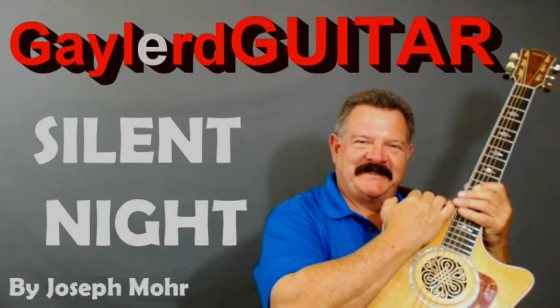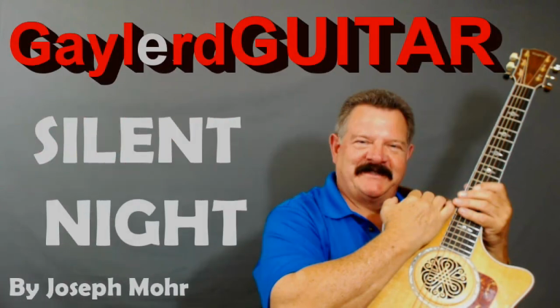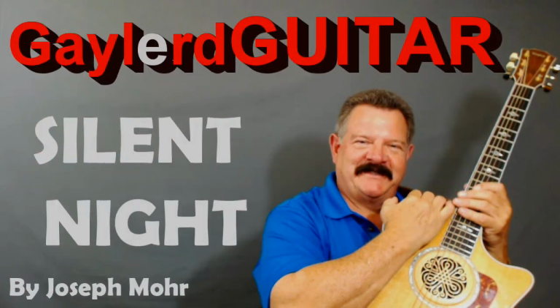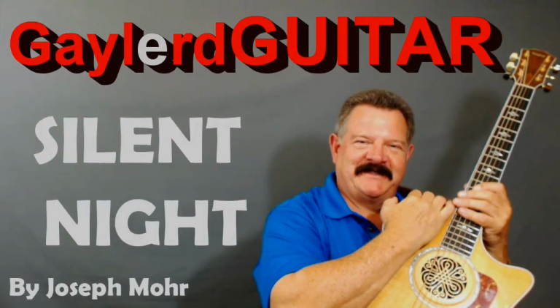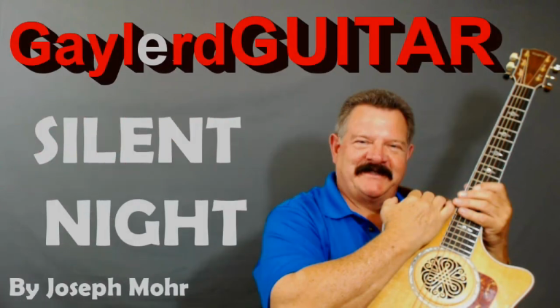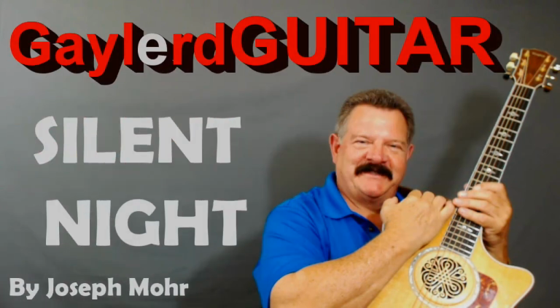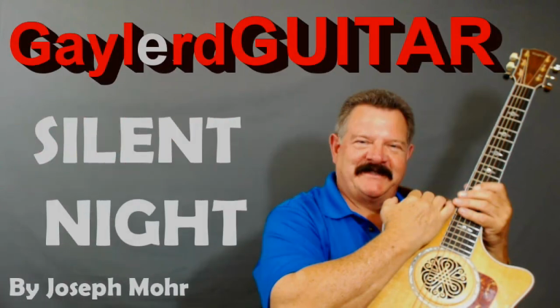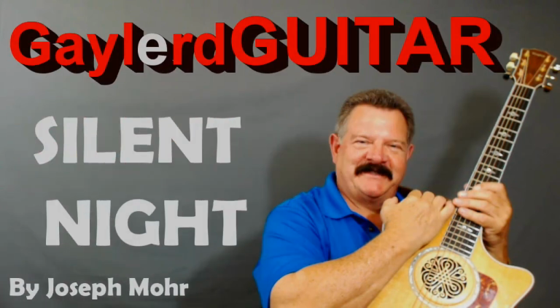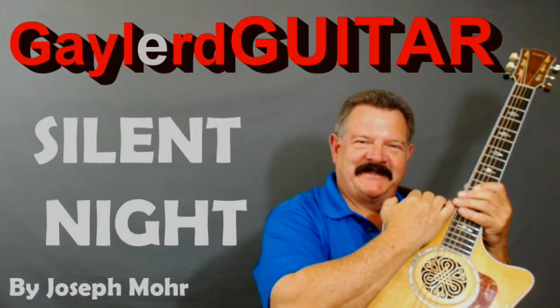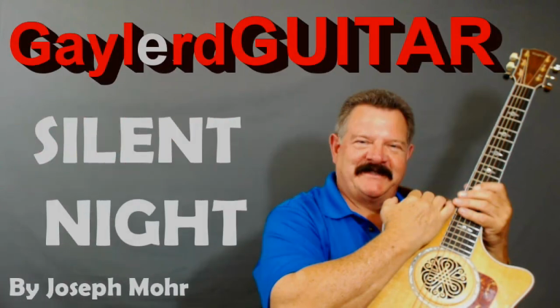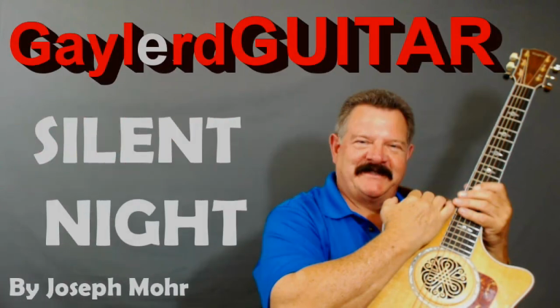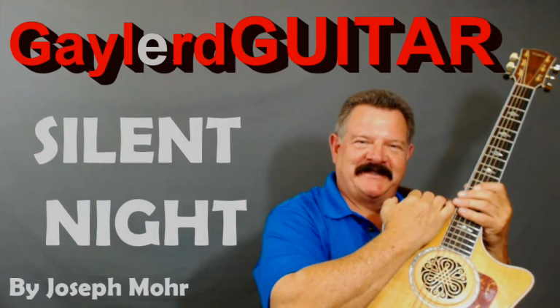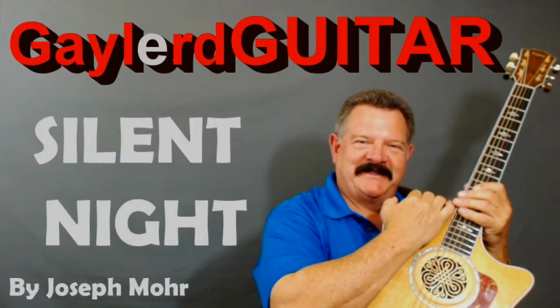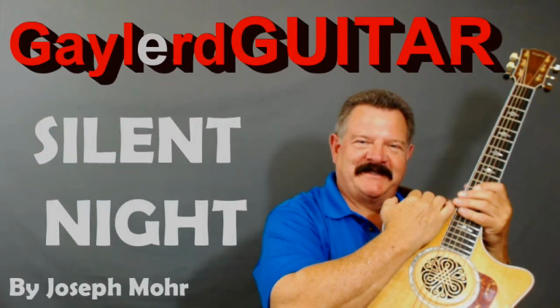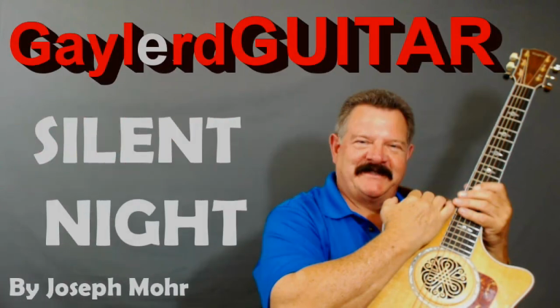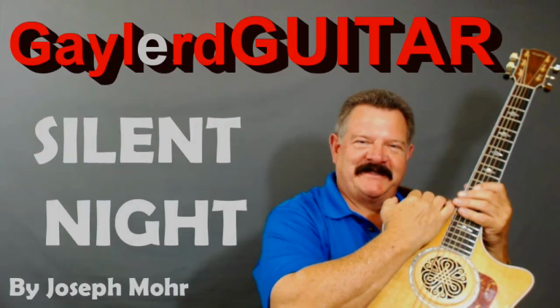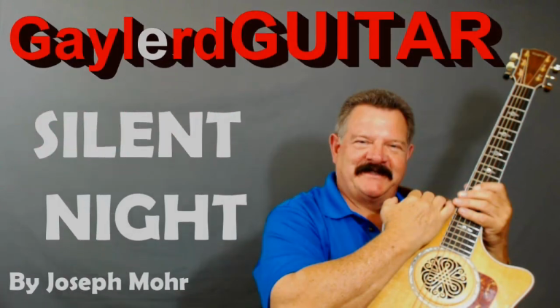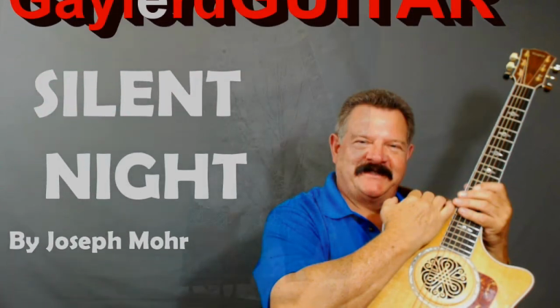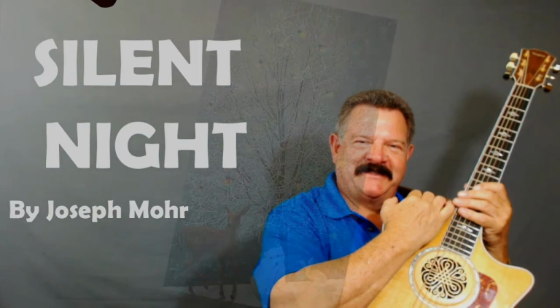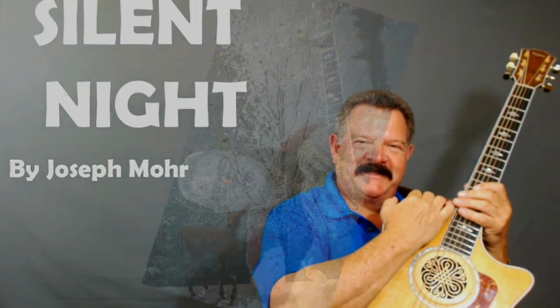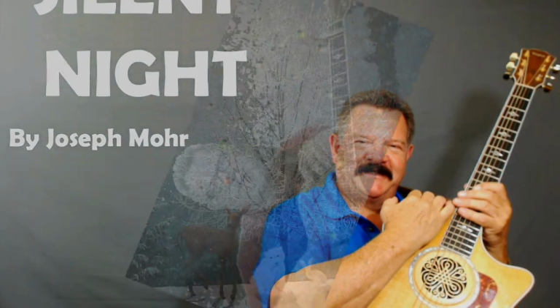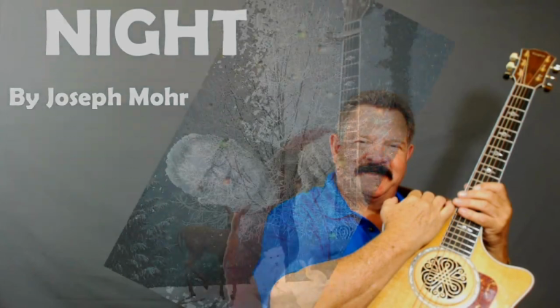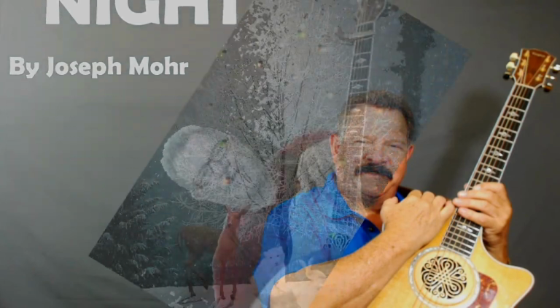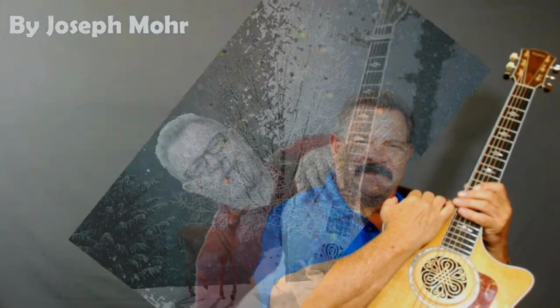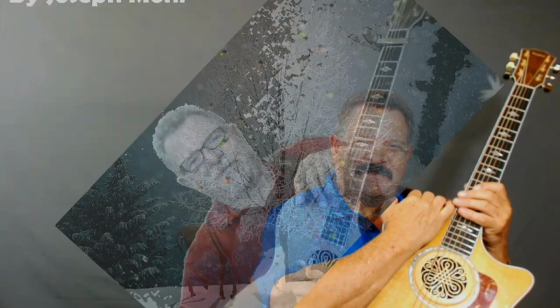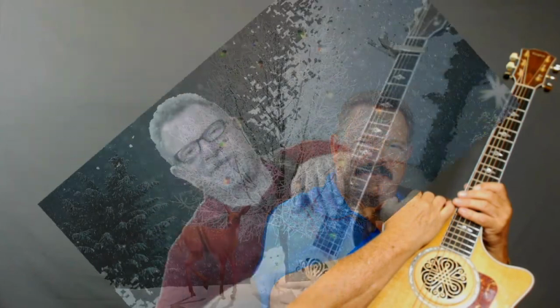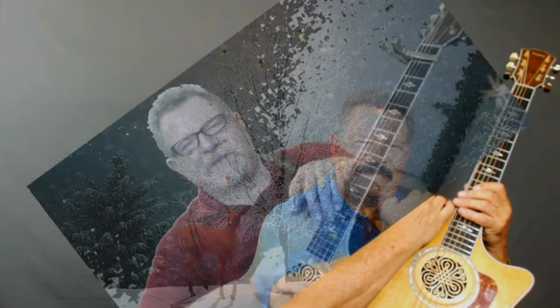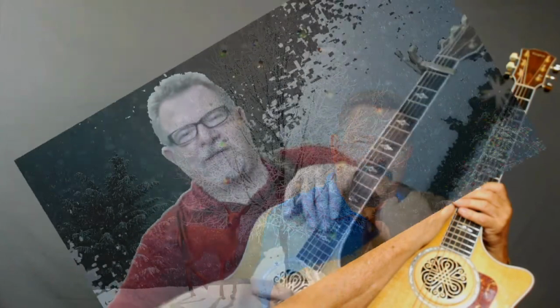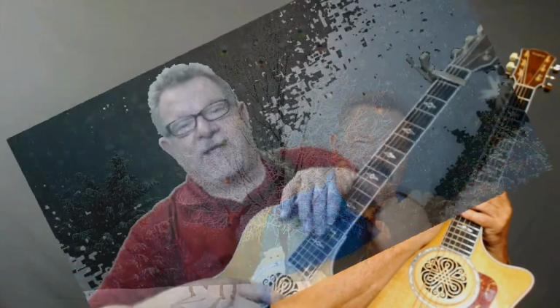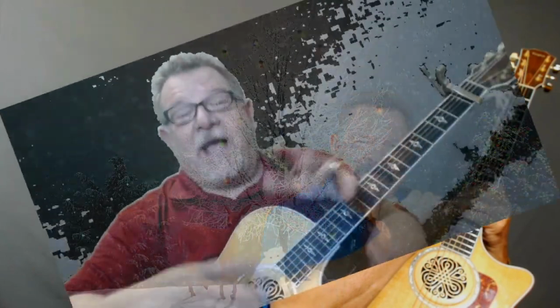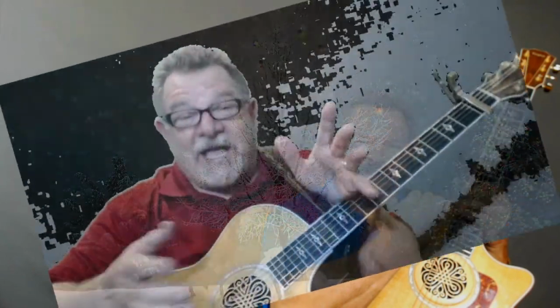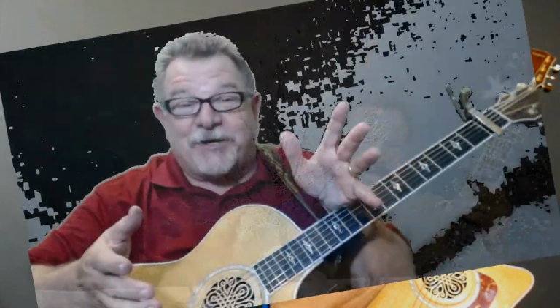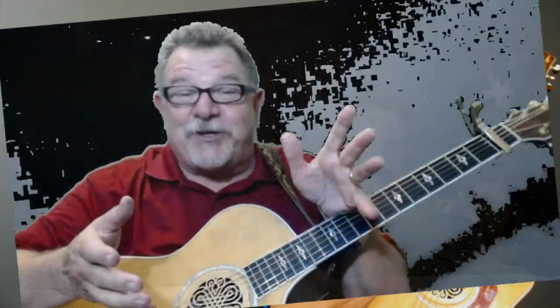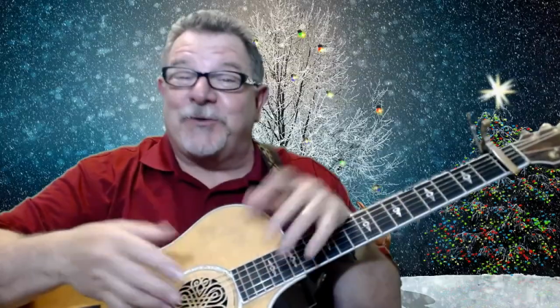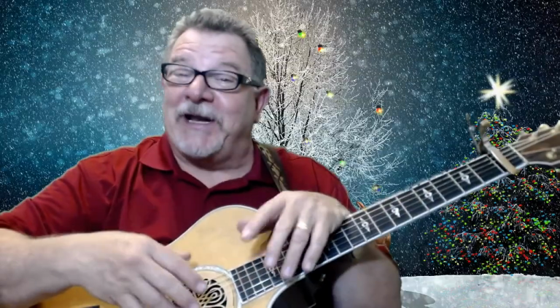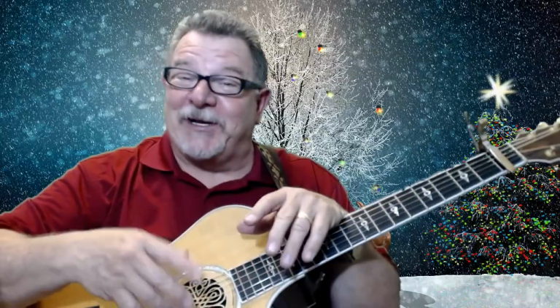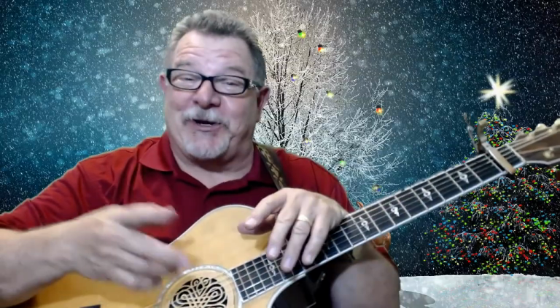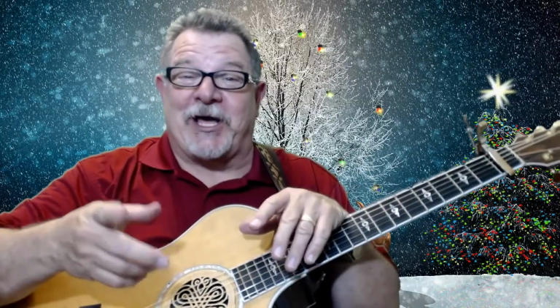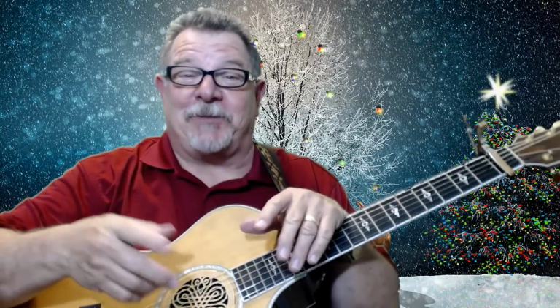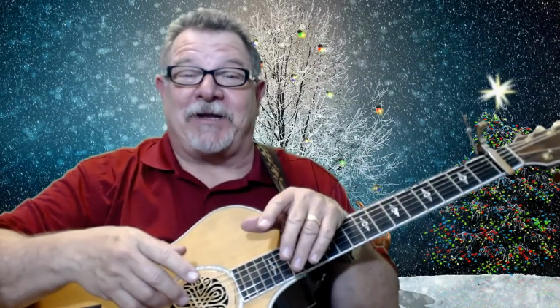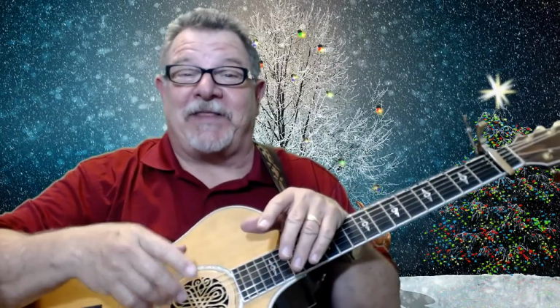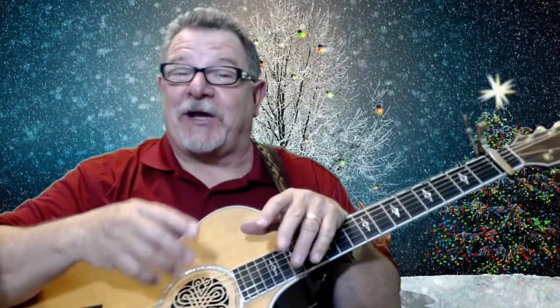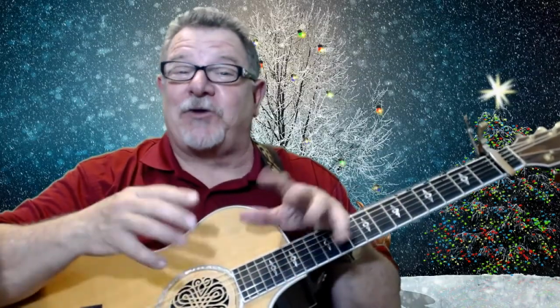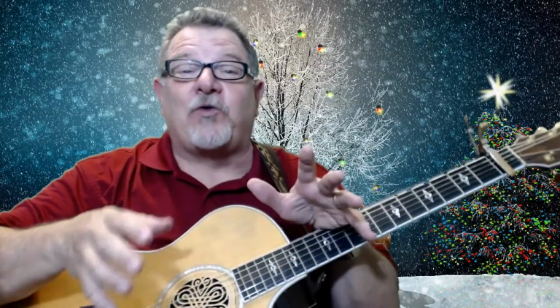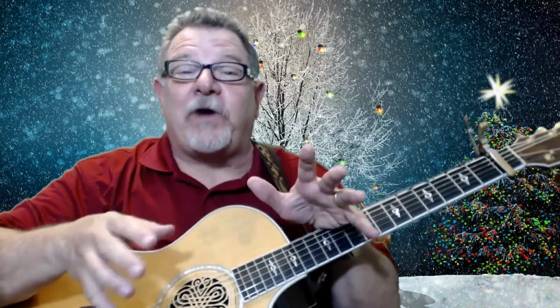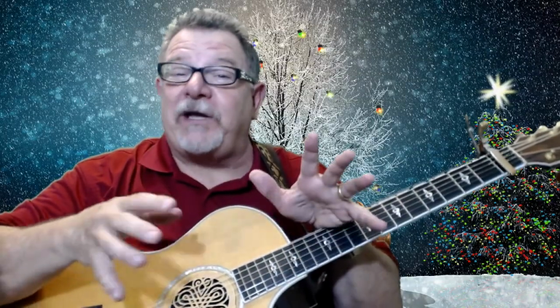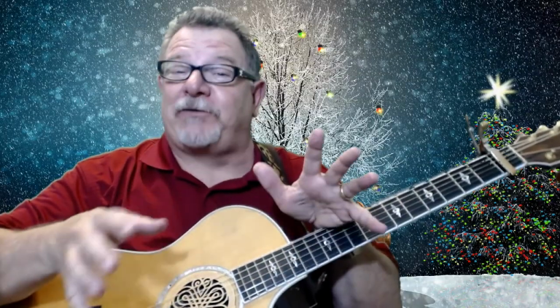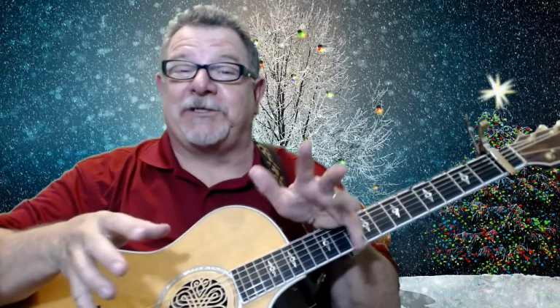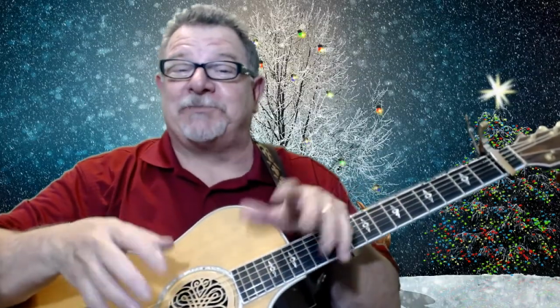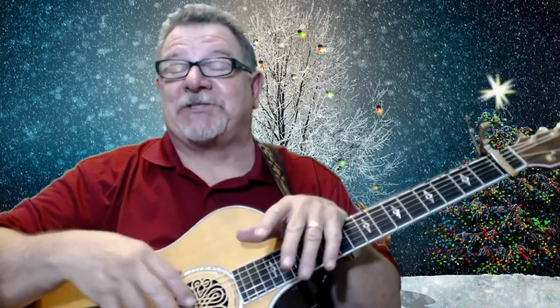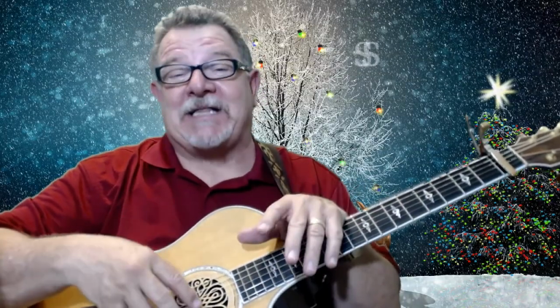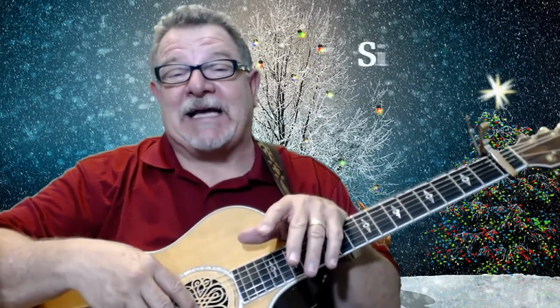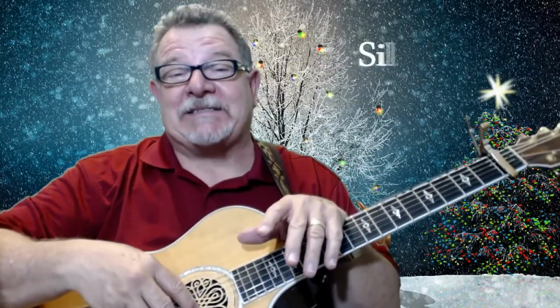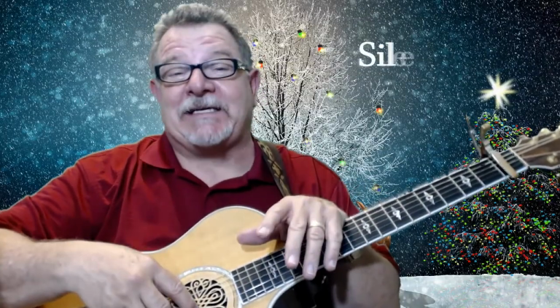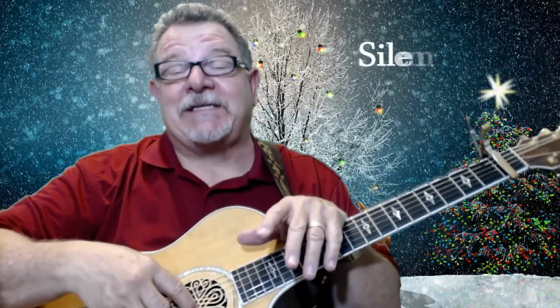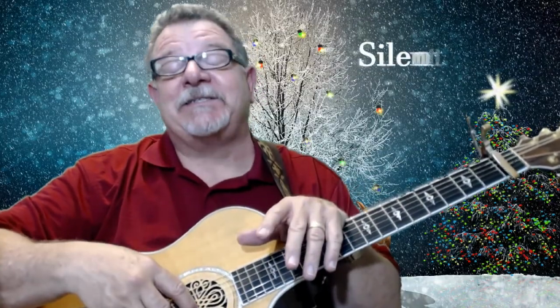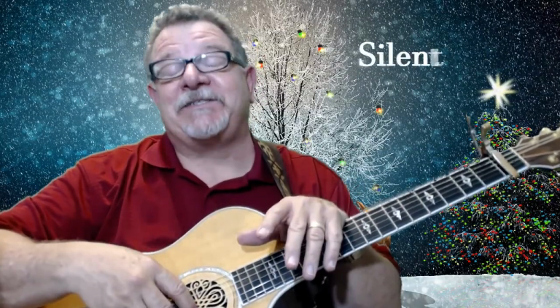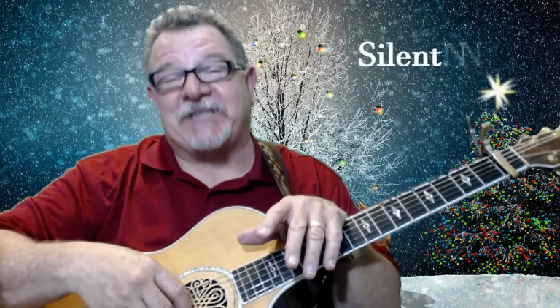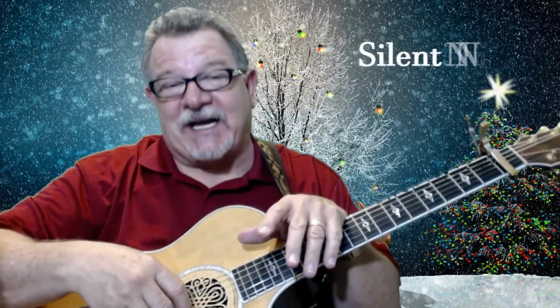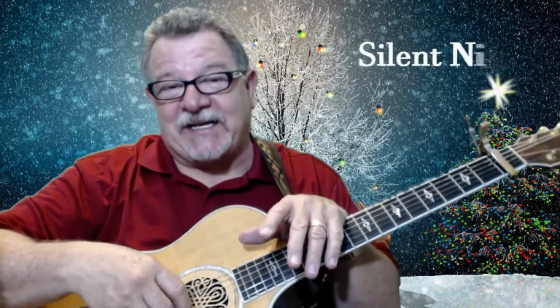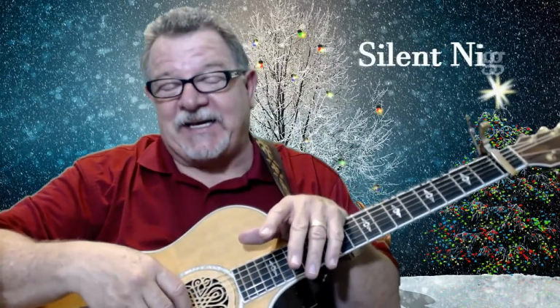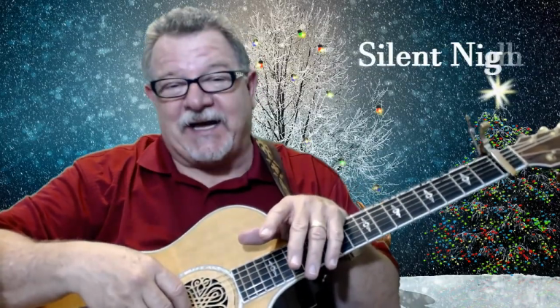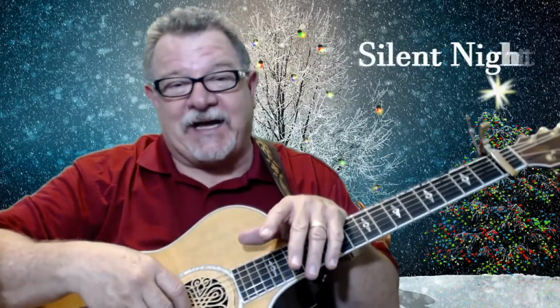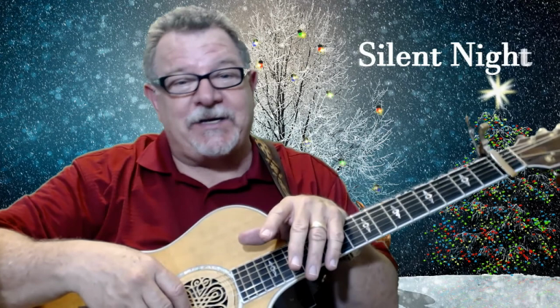Nobody plays guitar like this guy. Hey, are you ready to learn how to play that great Christmas classic, Silent Night?